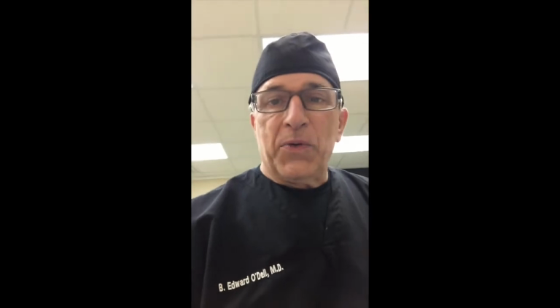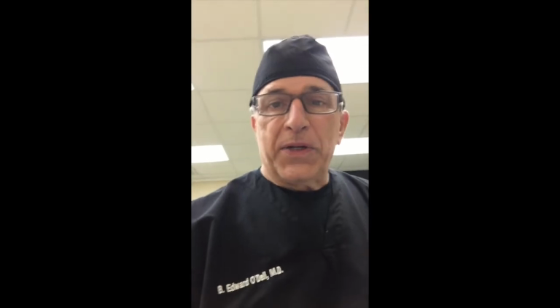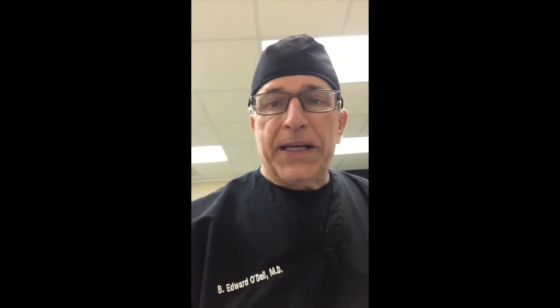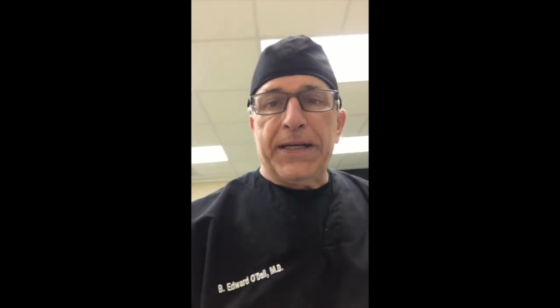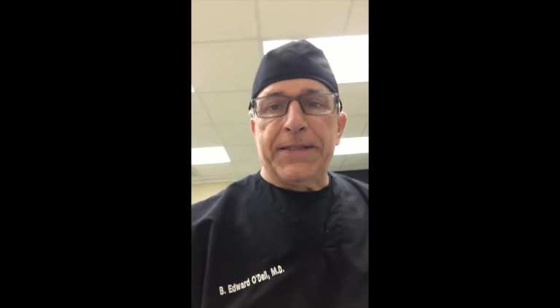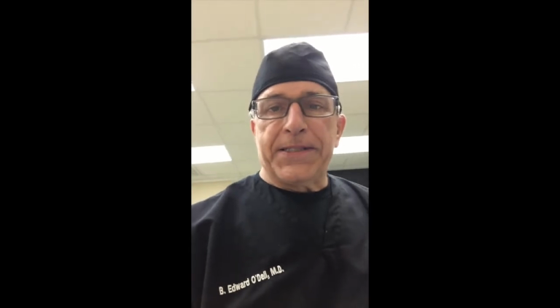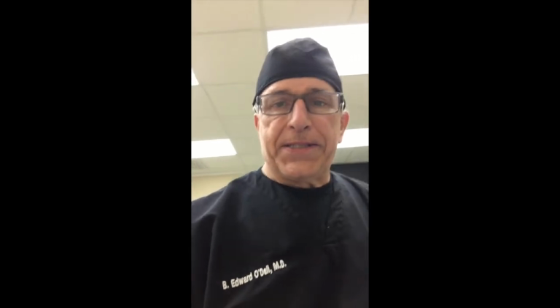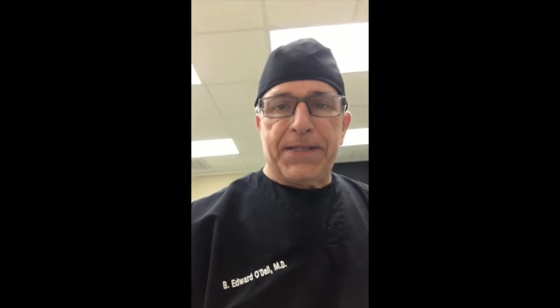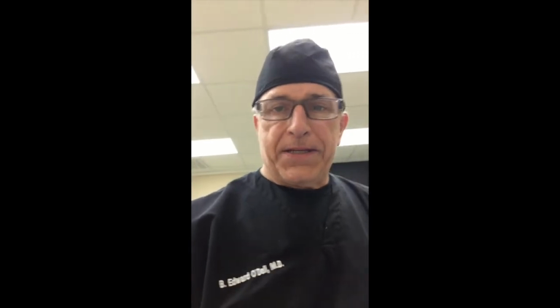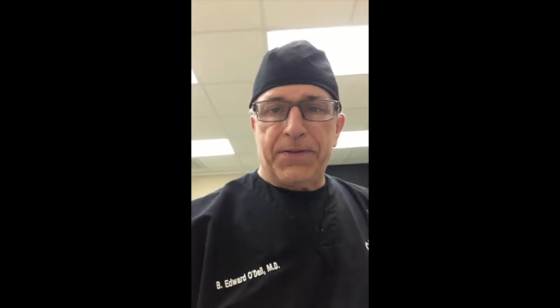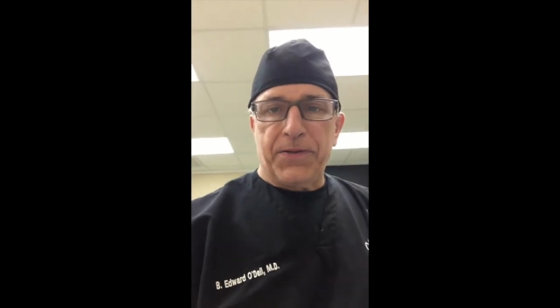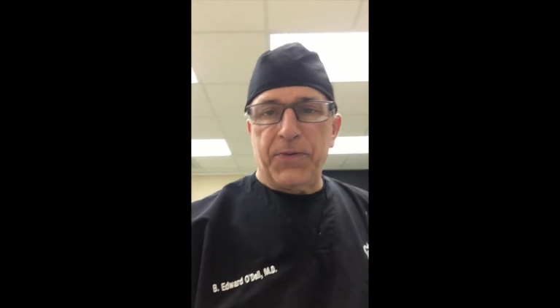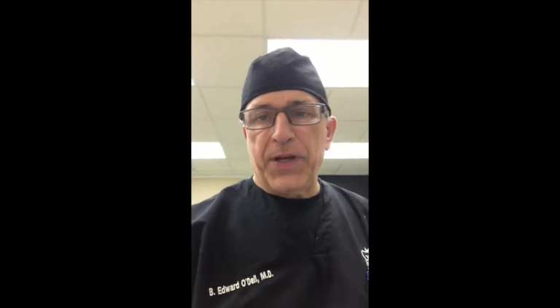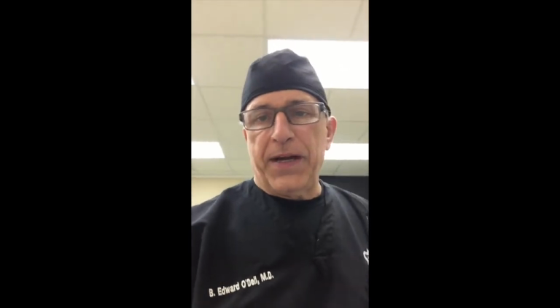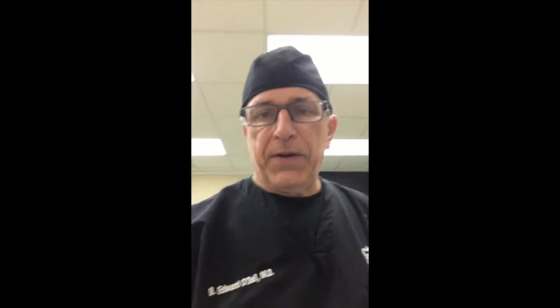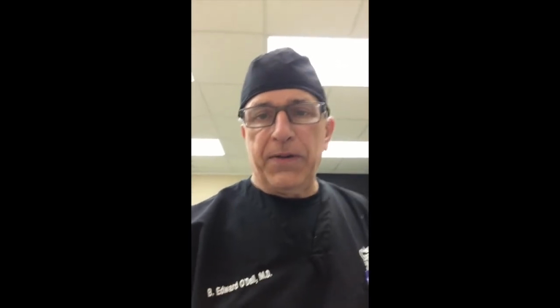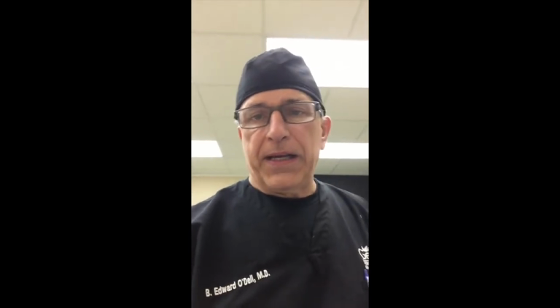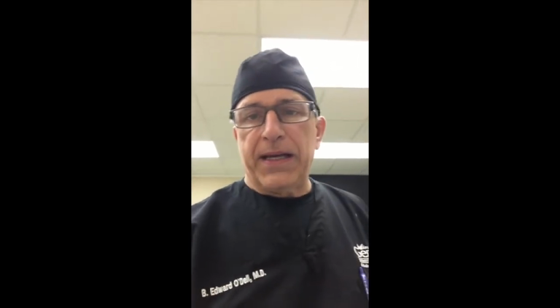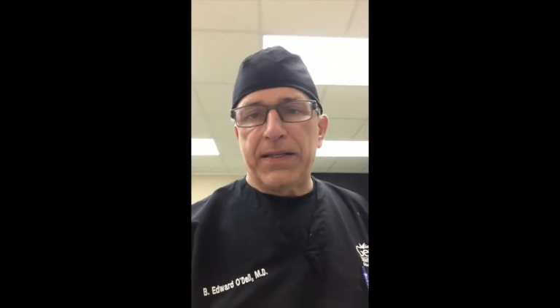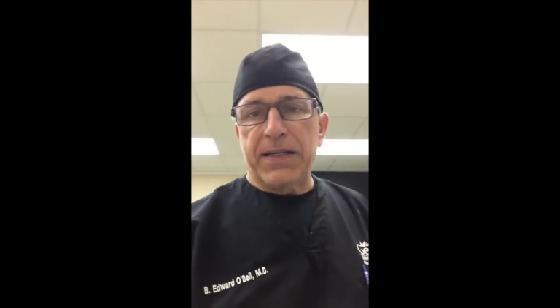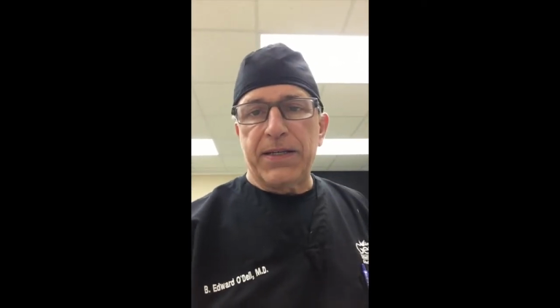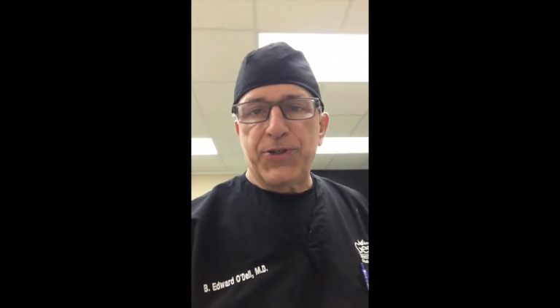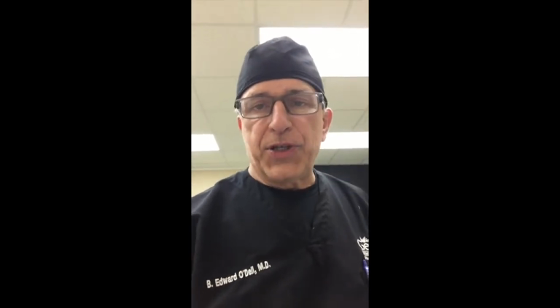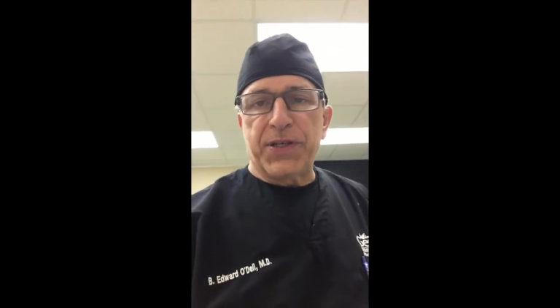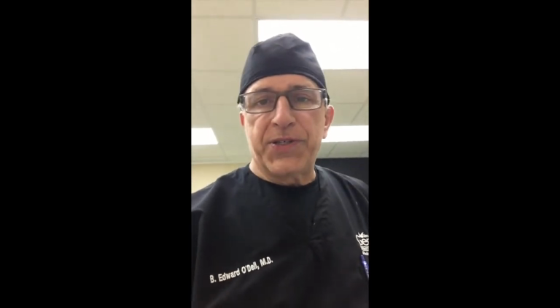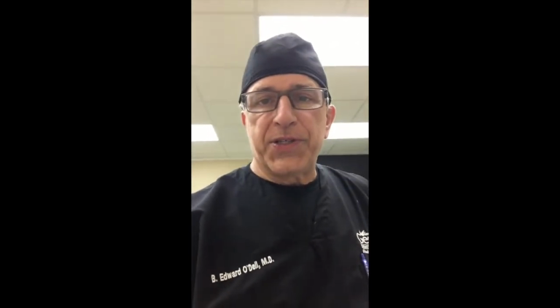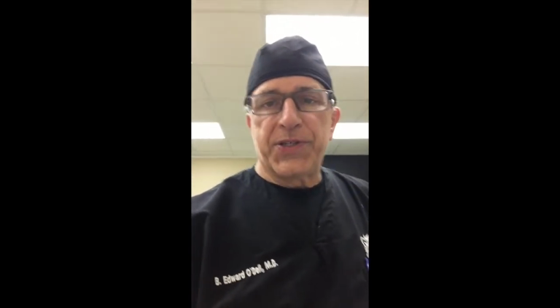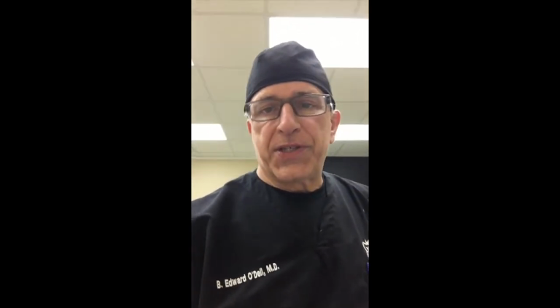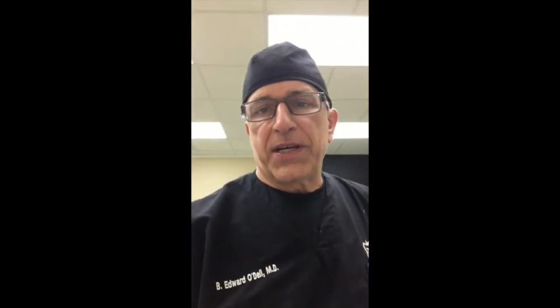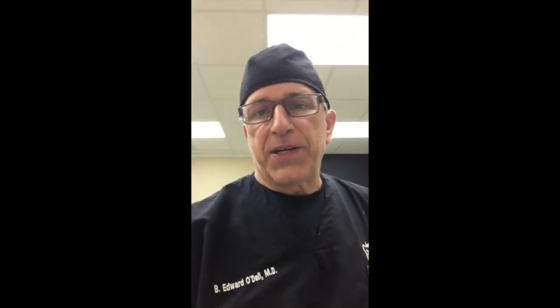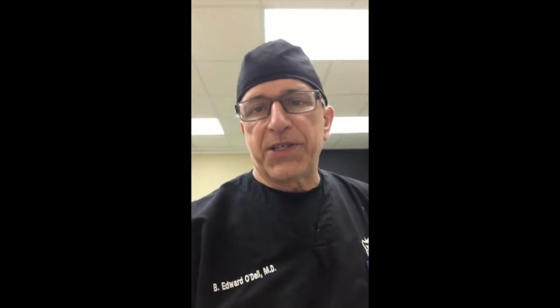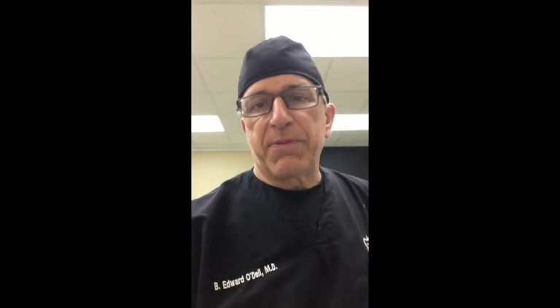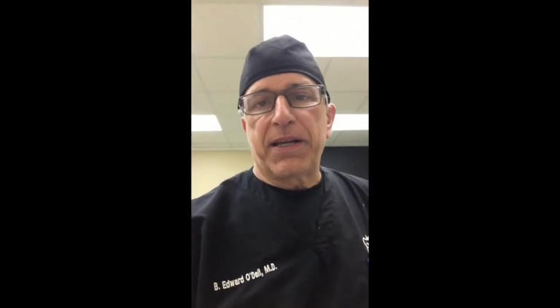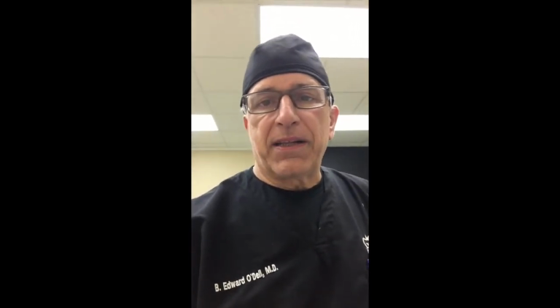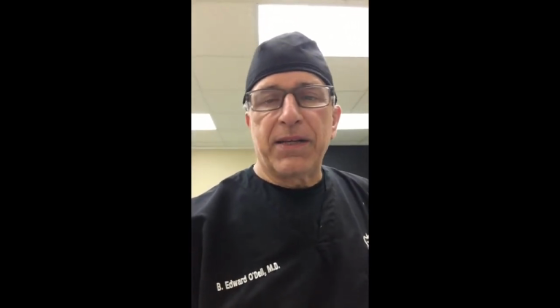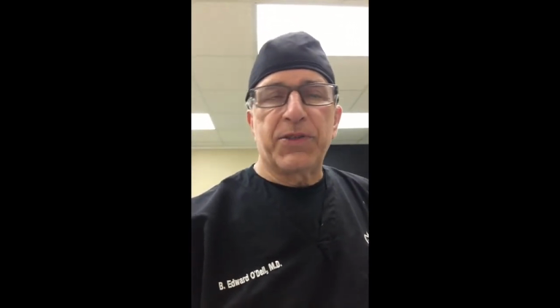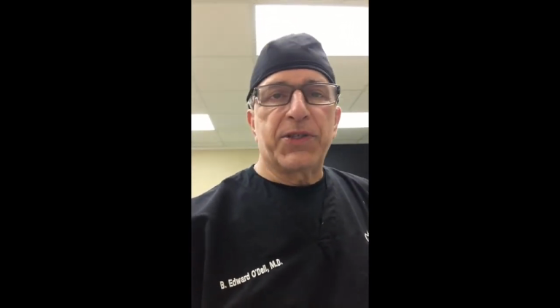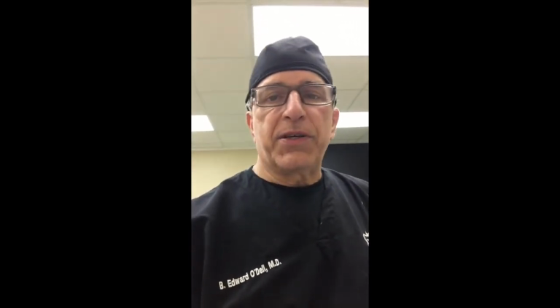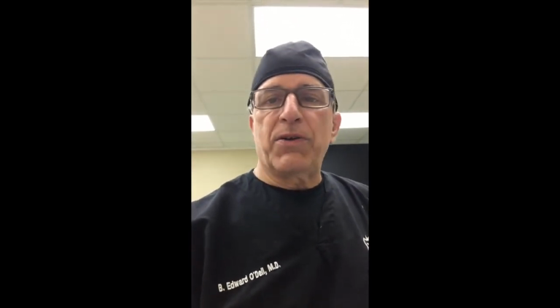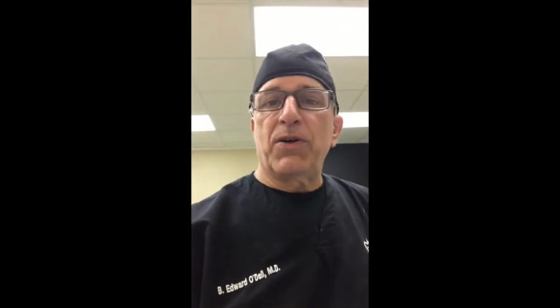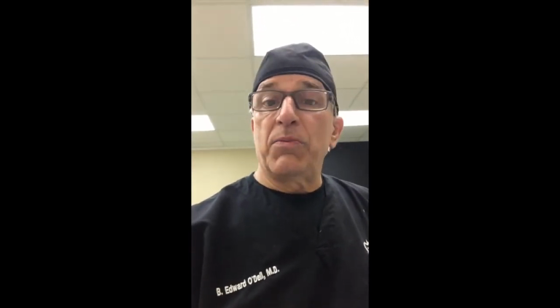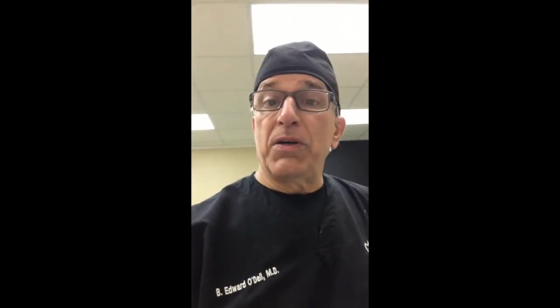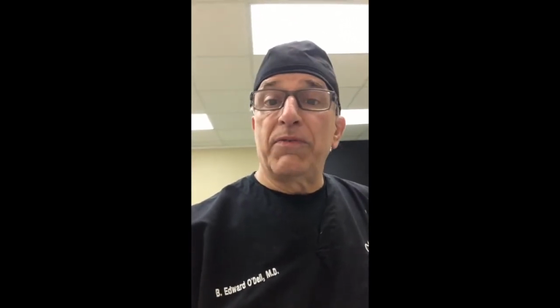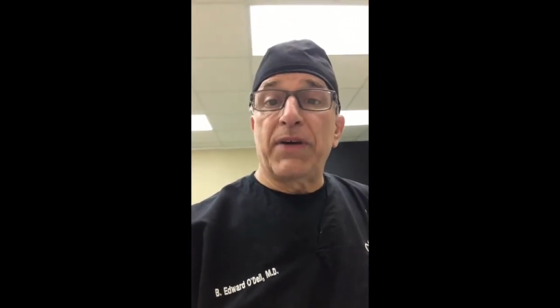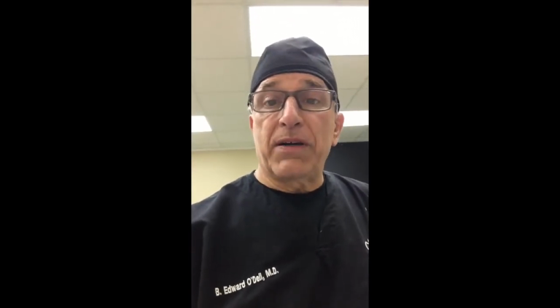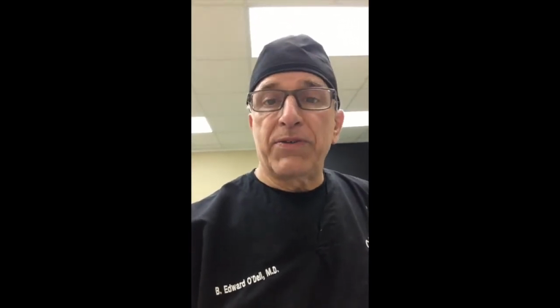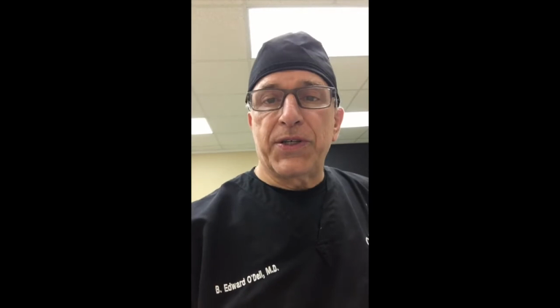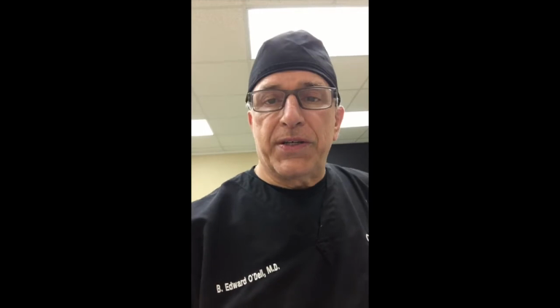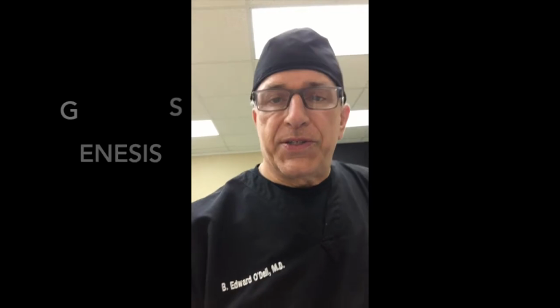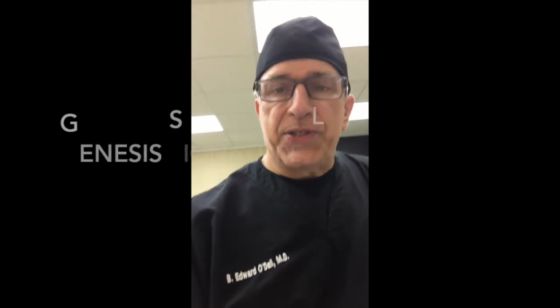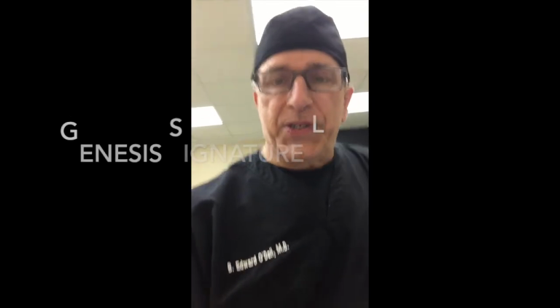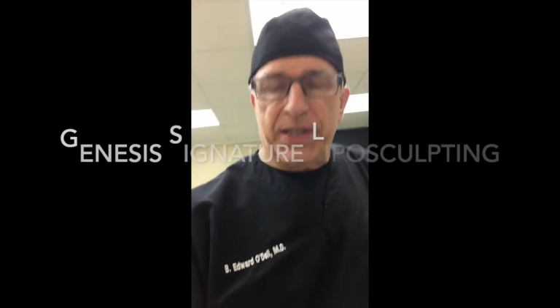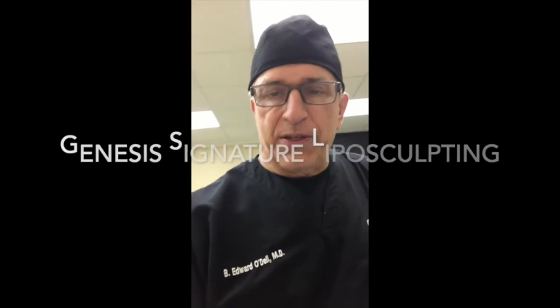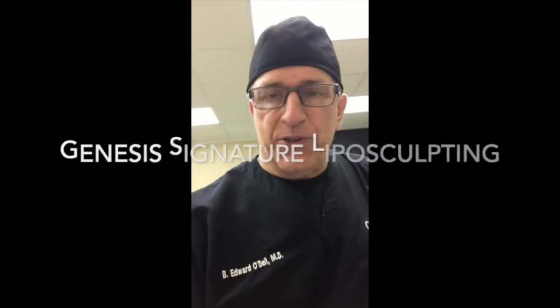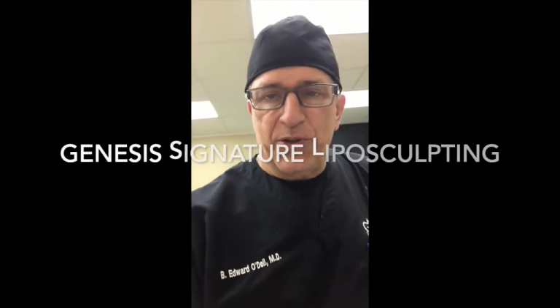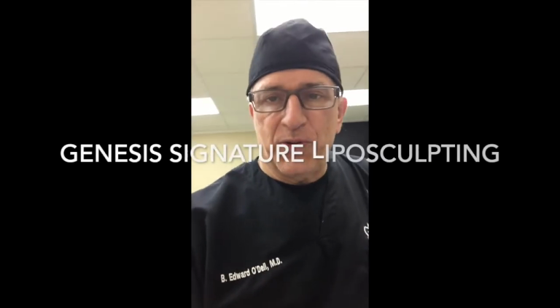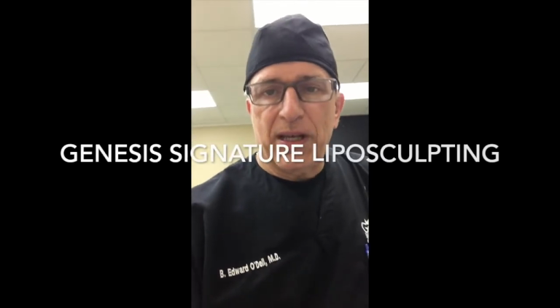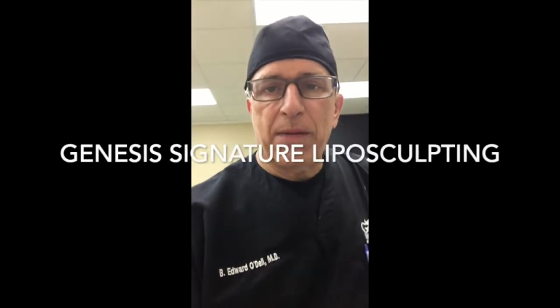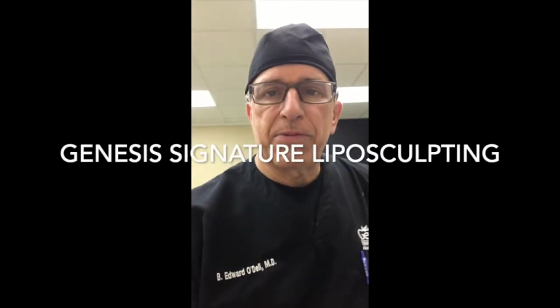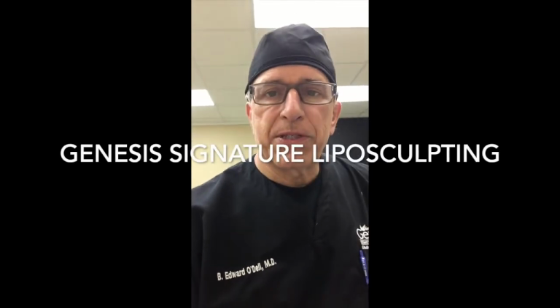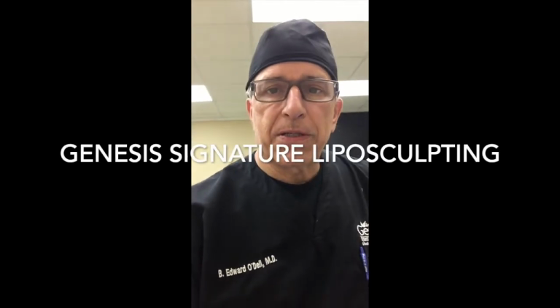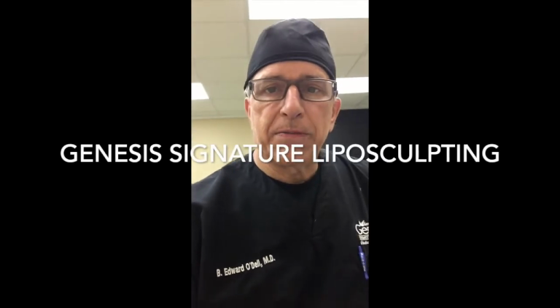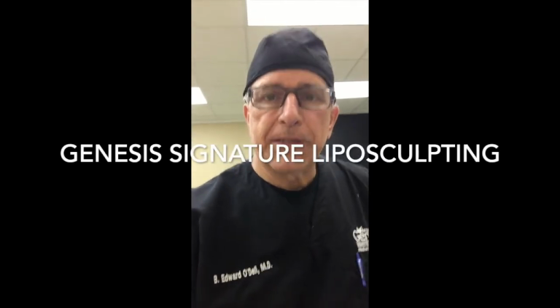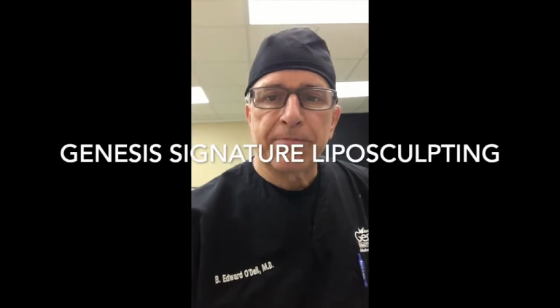Hello again. It's Dr. O'Dell at Genesis Cosmetic Laser Center, home of our Genesis Signature Liposculpting.